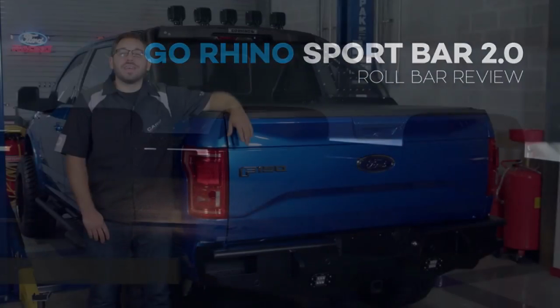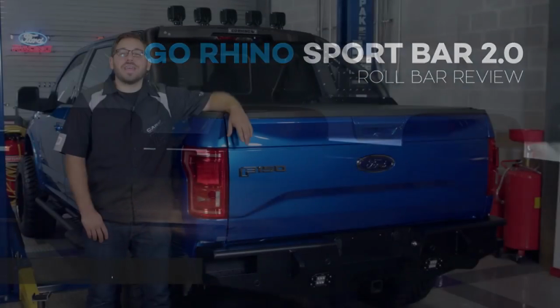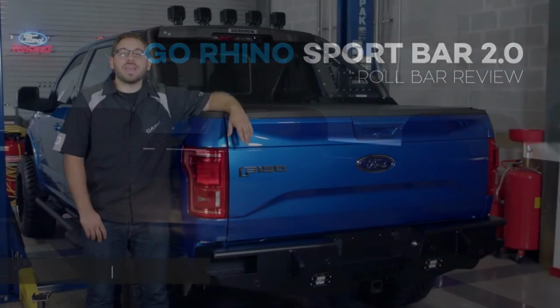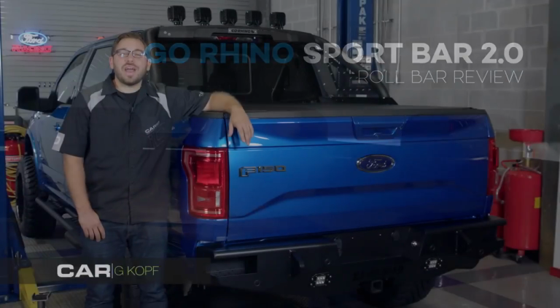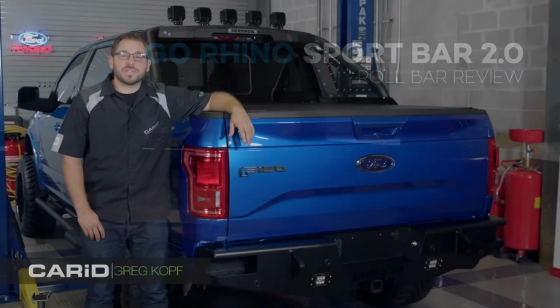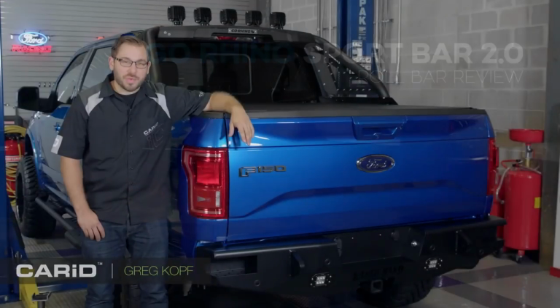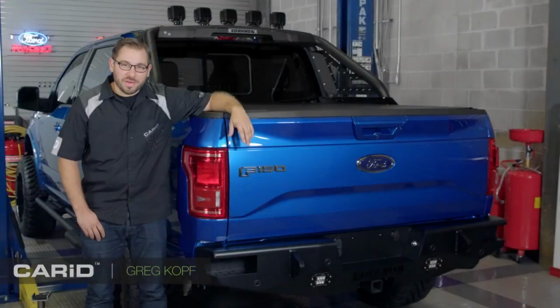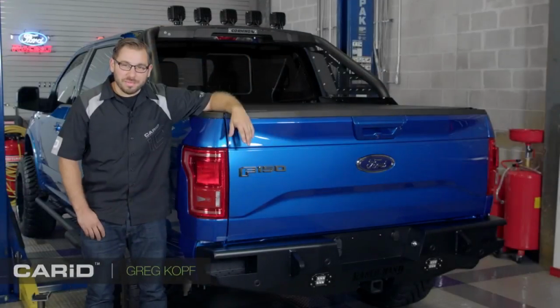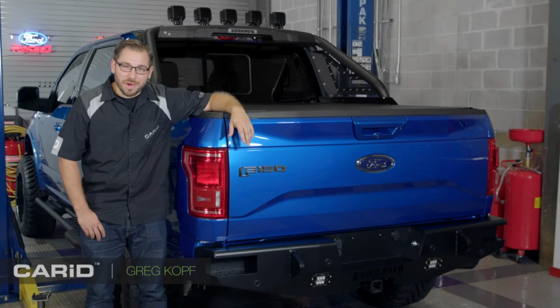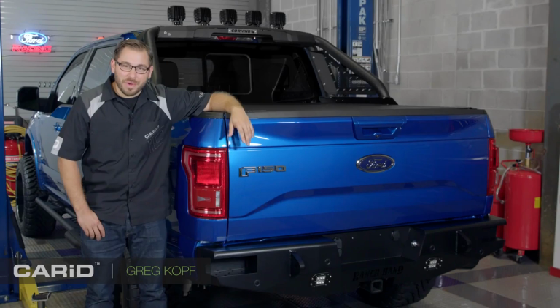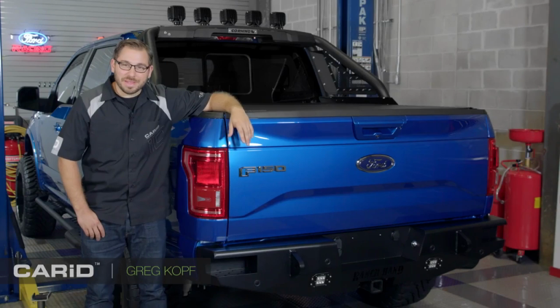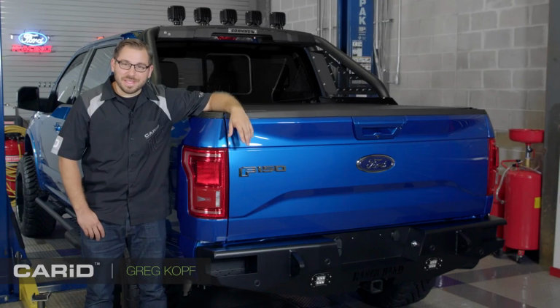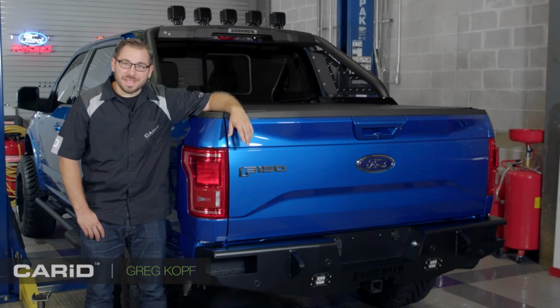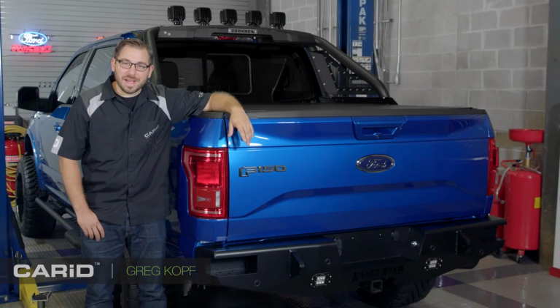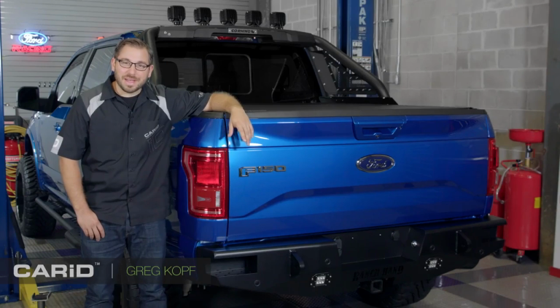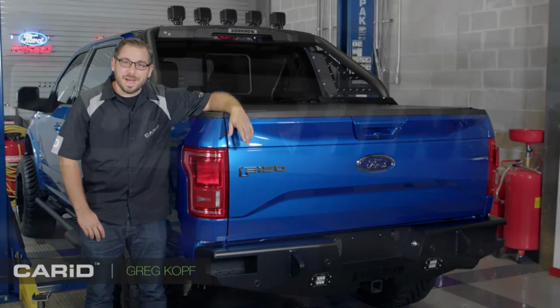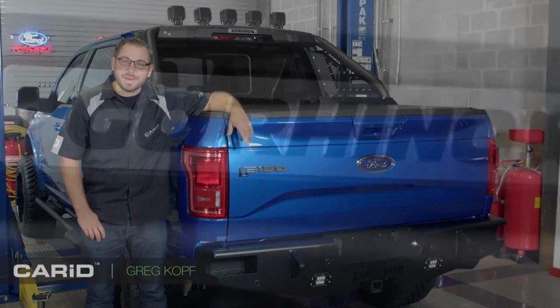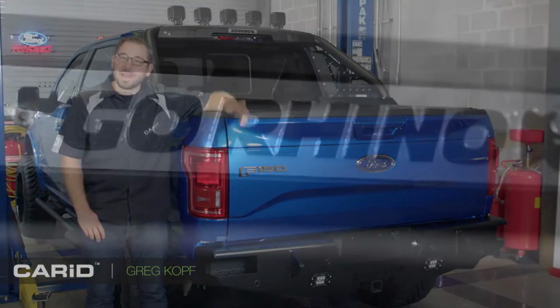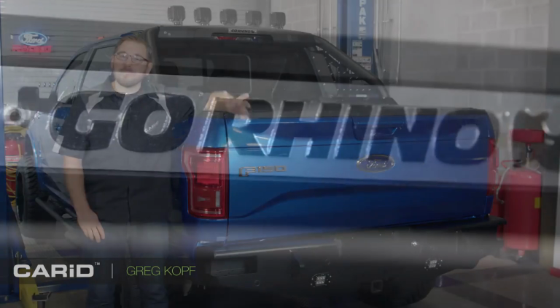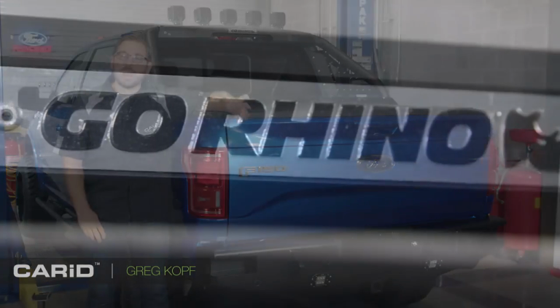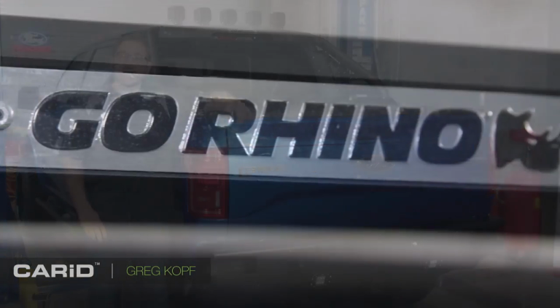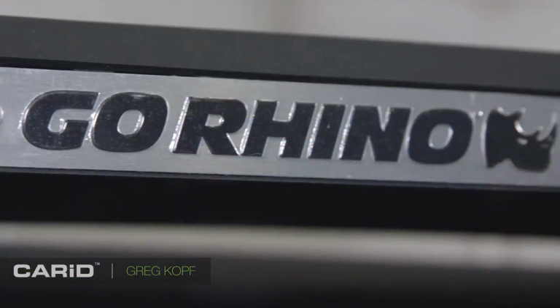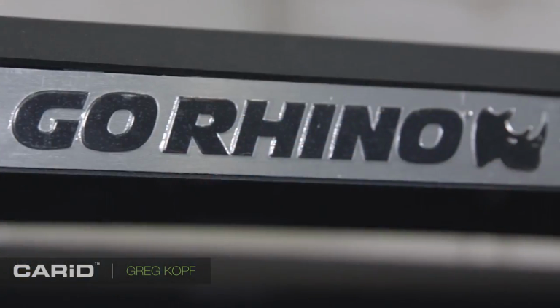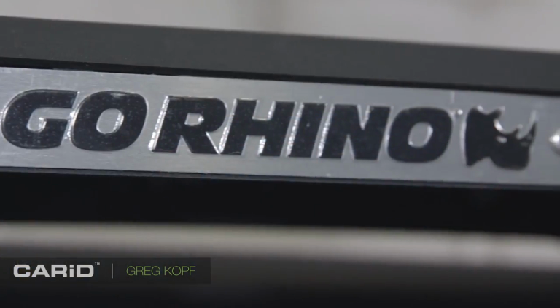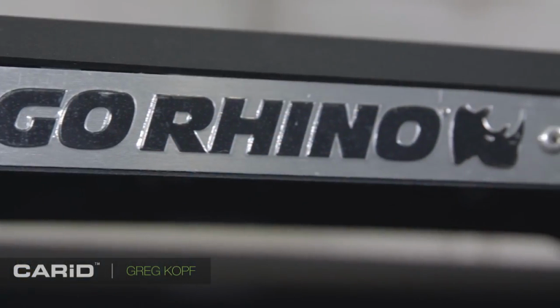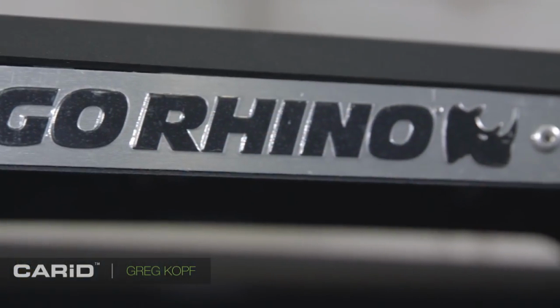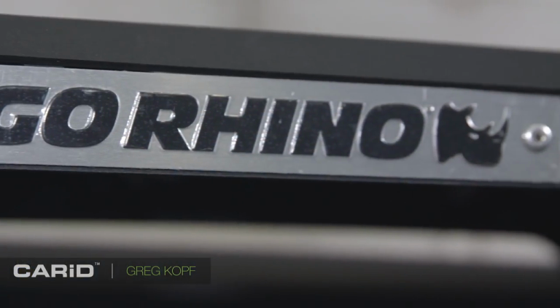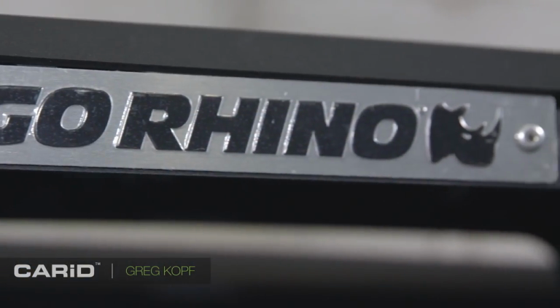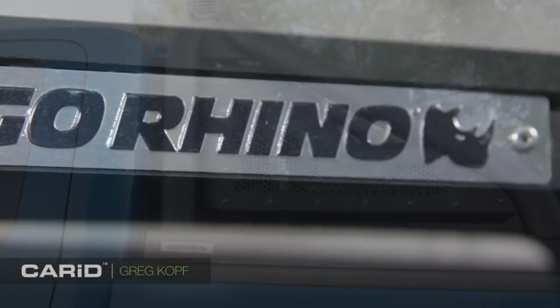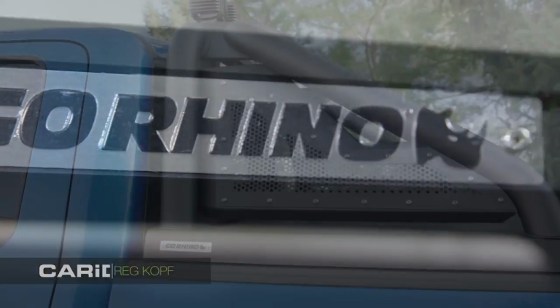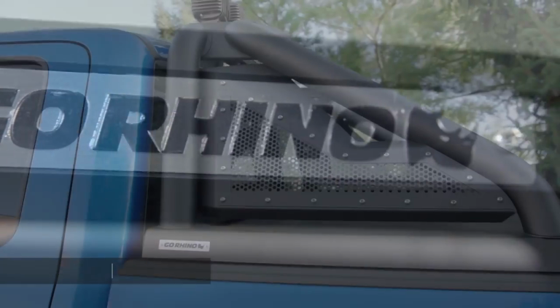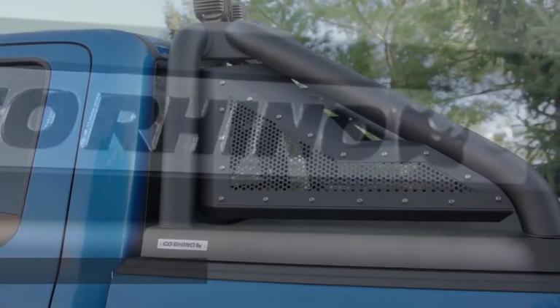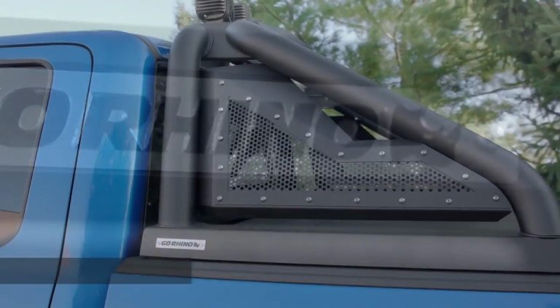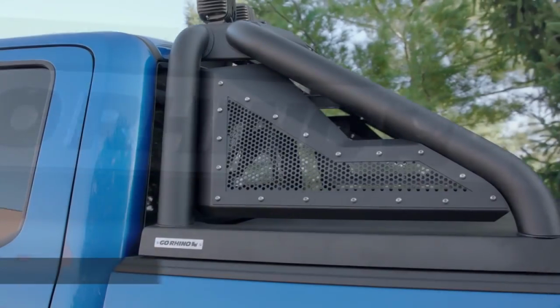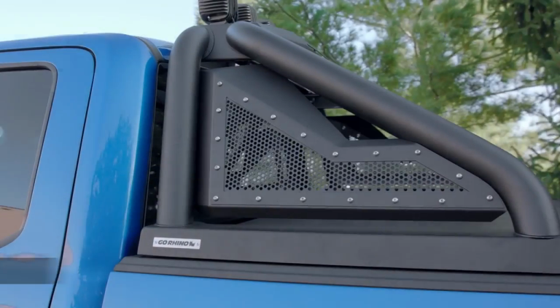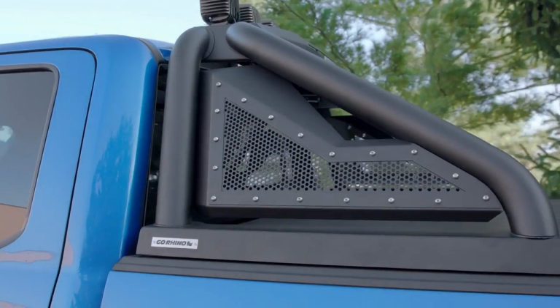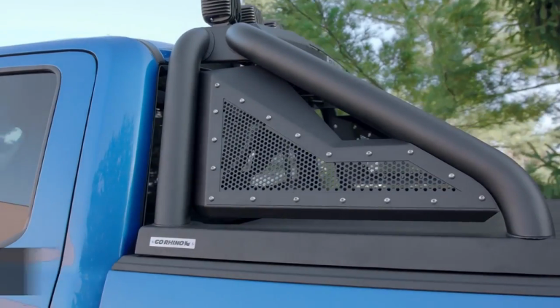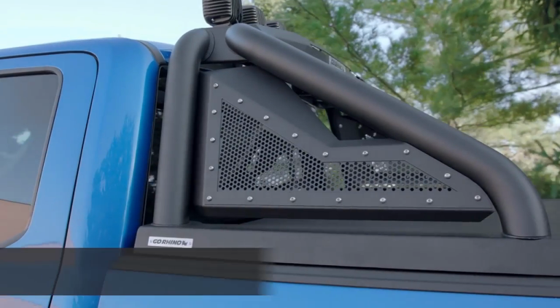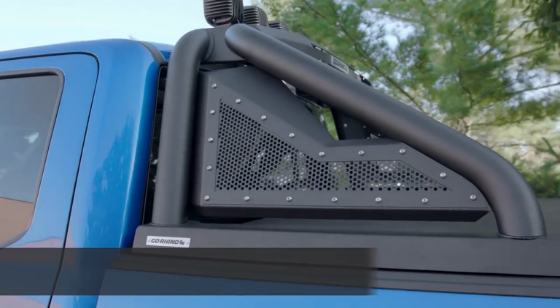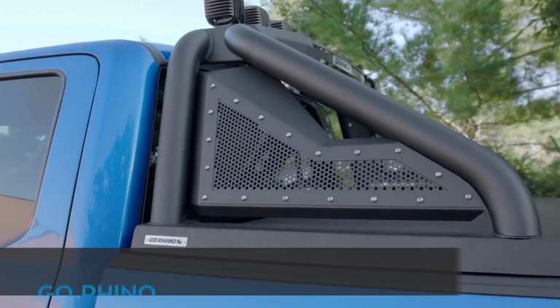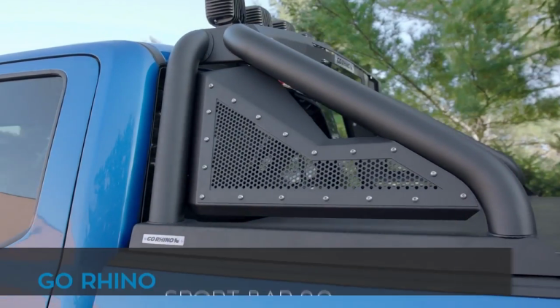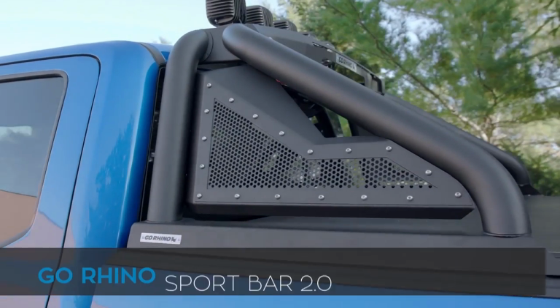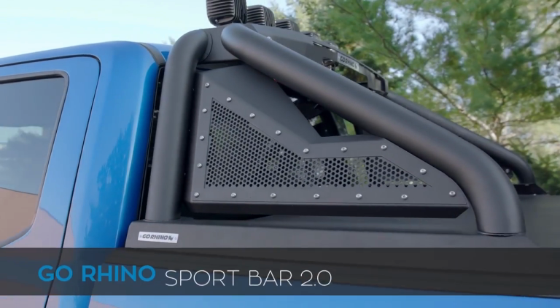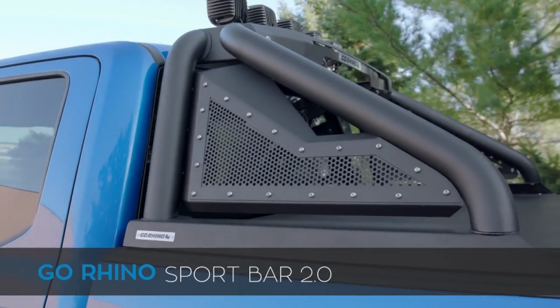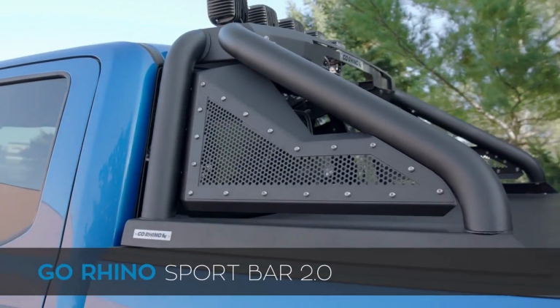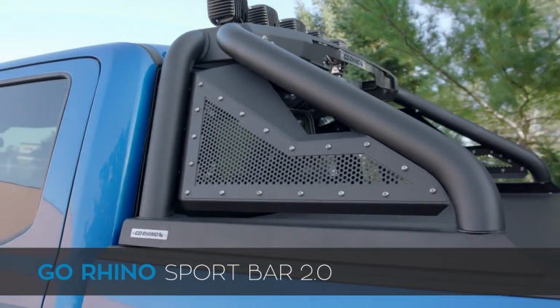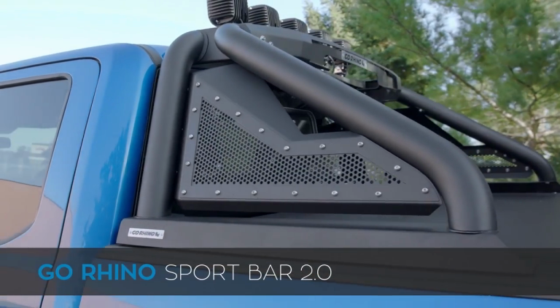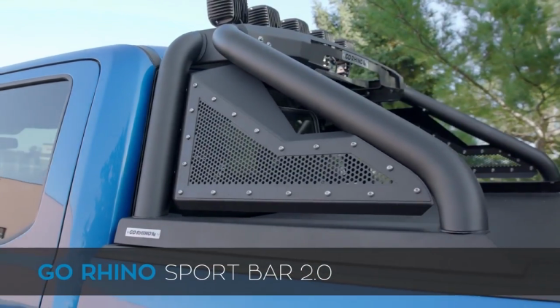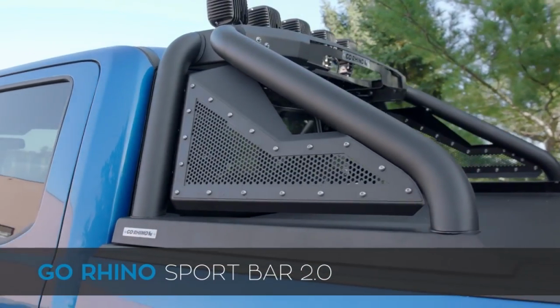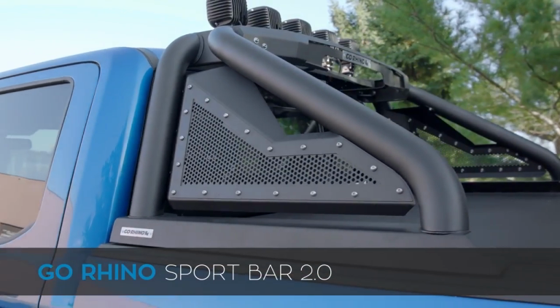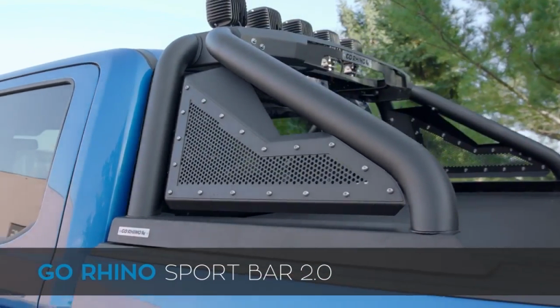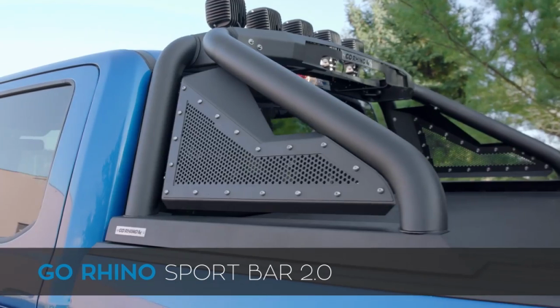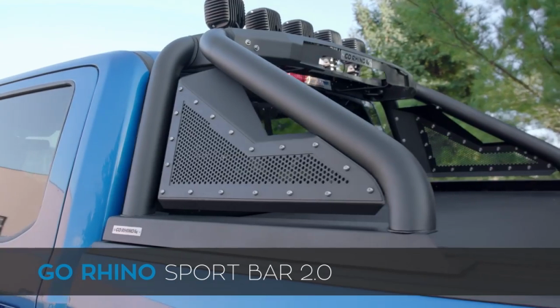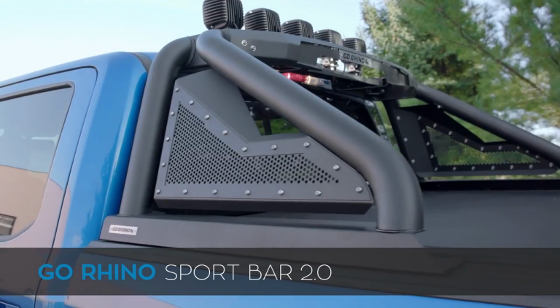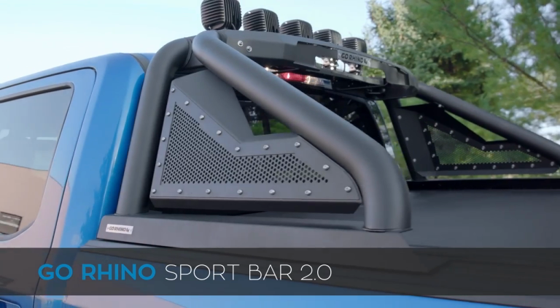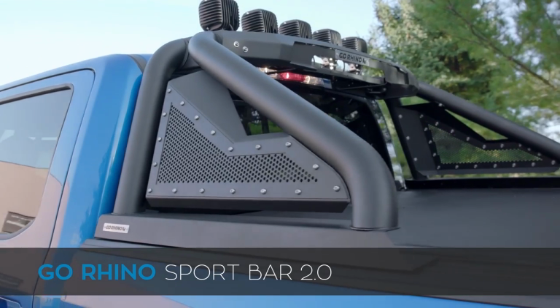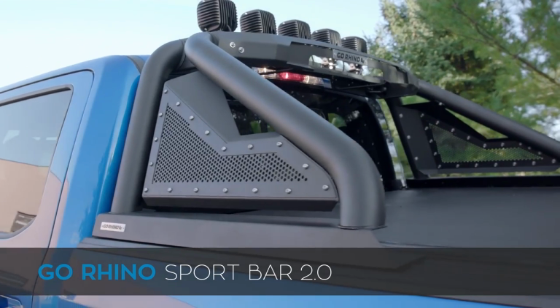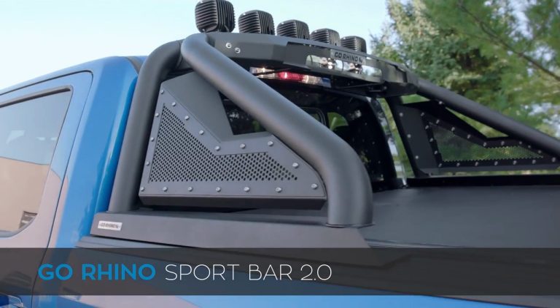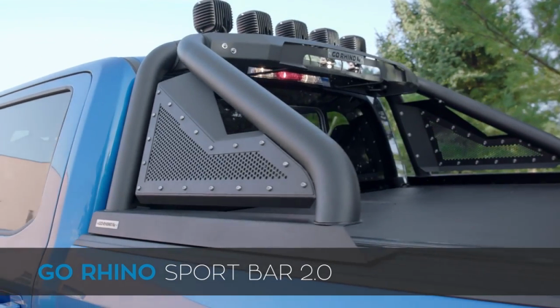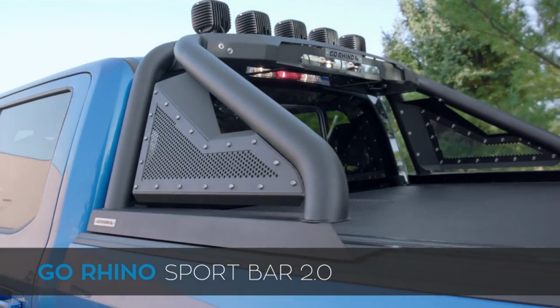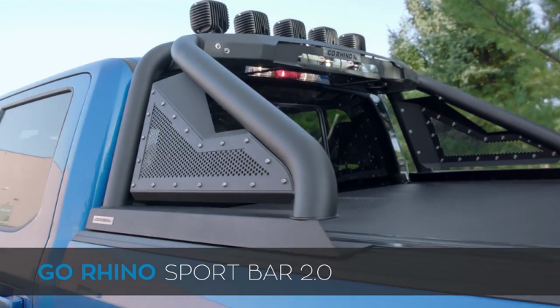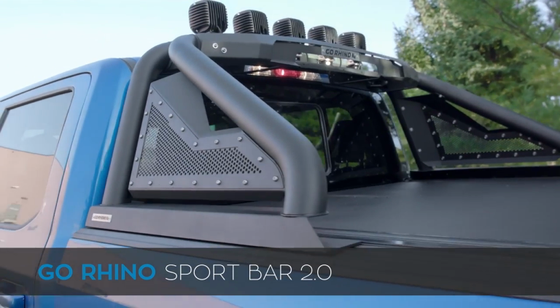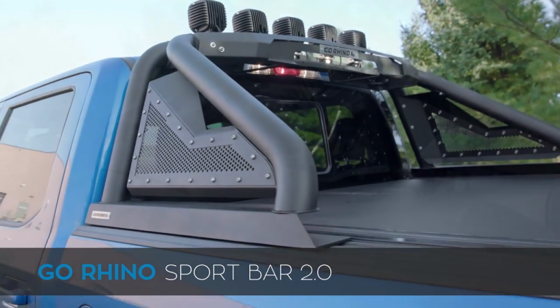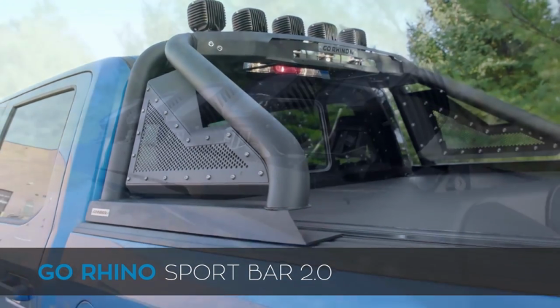Hey guys, Greg from CARID.com, and I am back in the shop with you once again with a full review of Go Rhino's new Sport Bar 2.0.